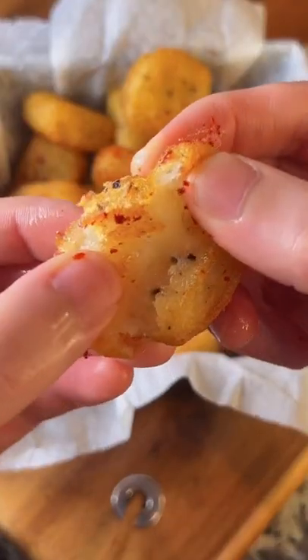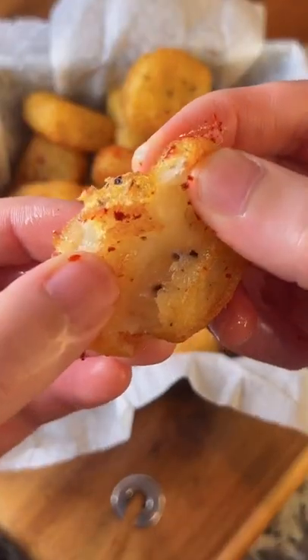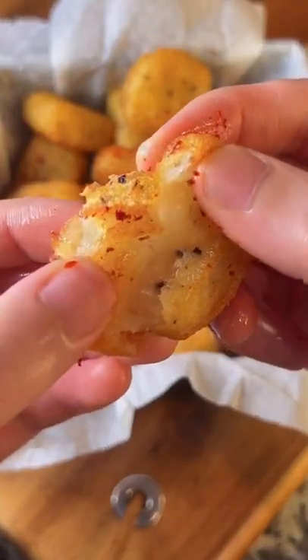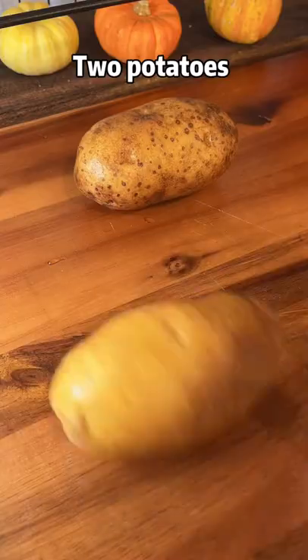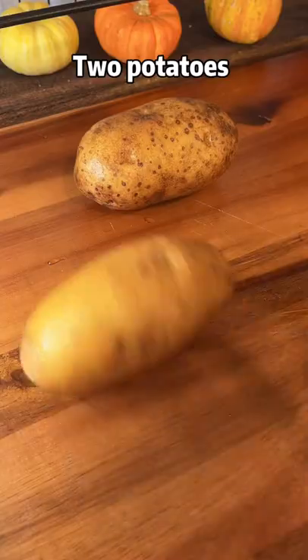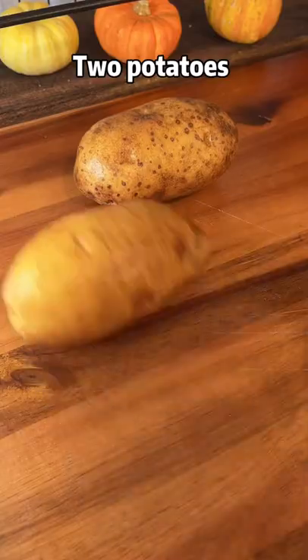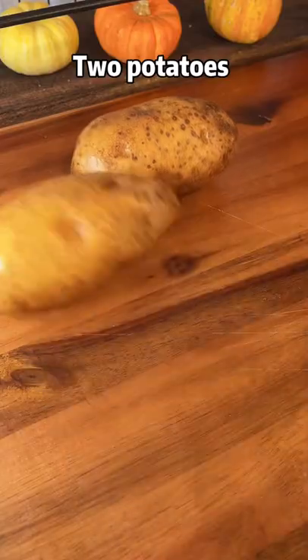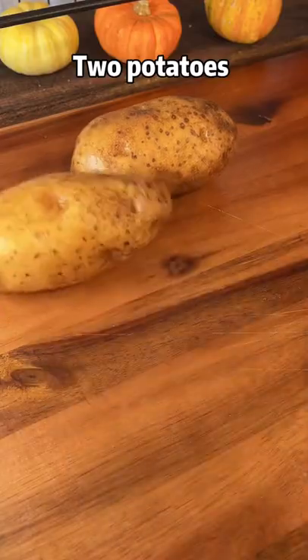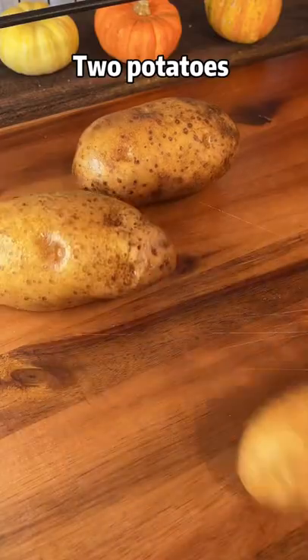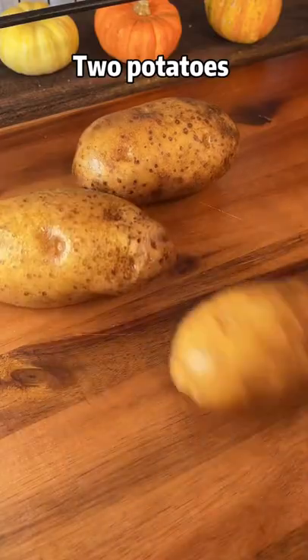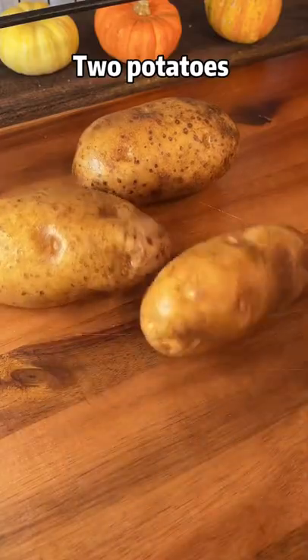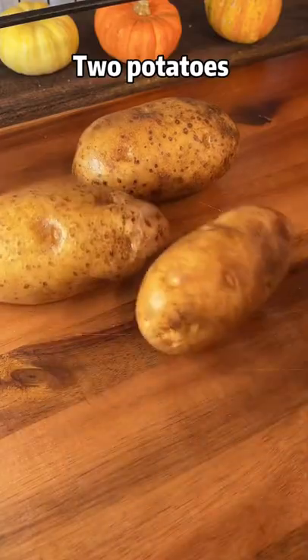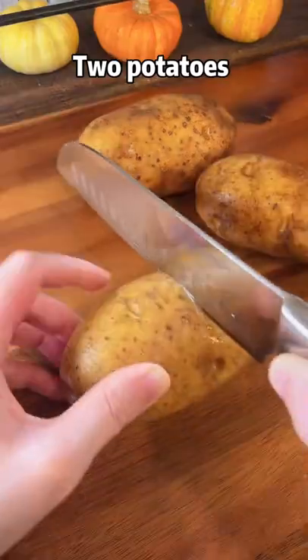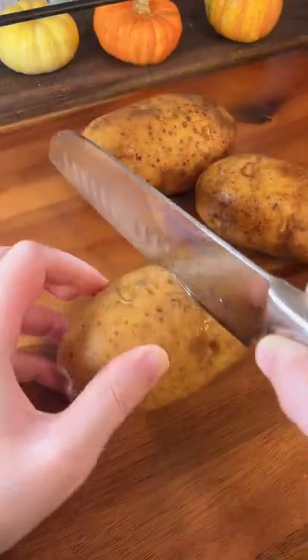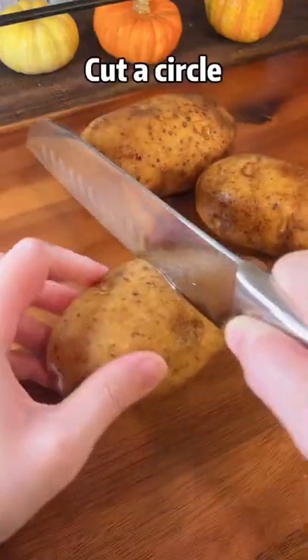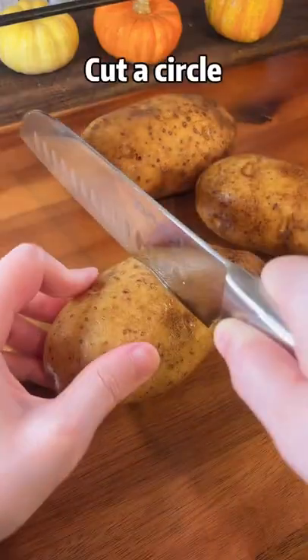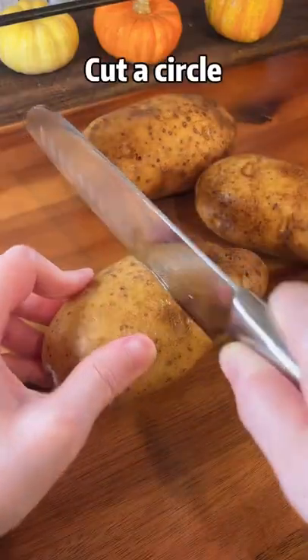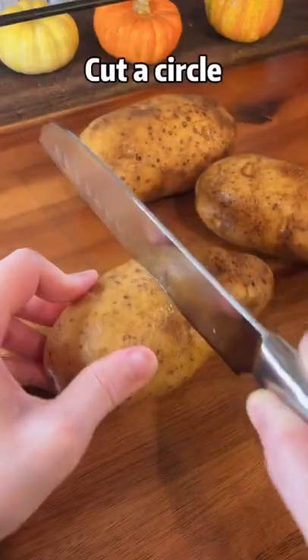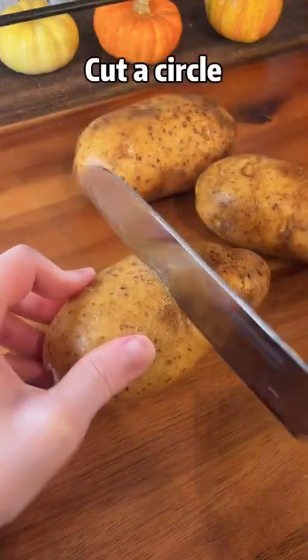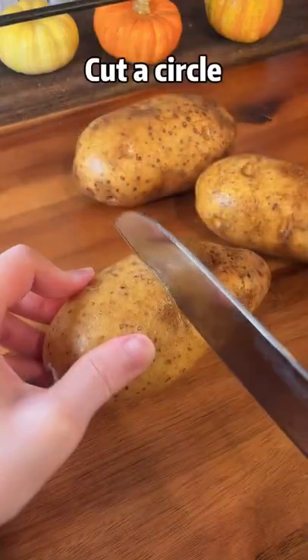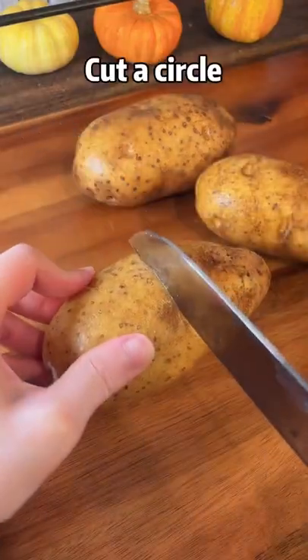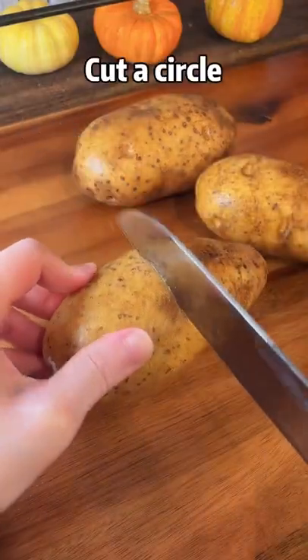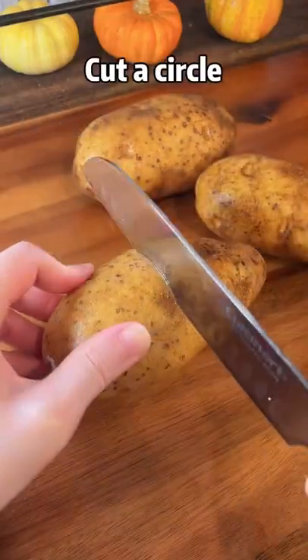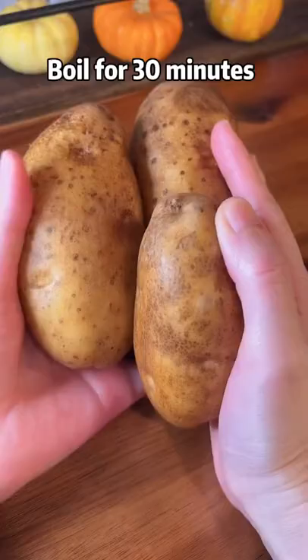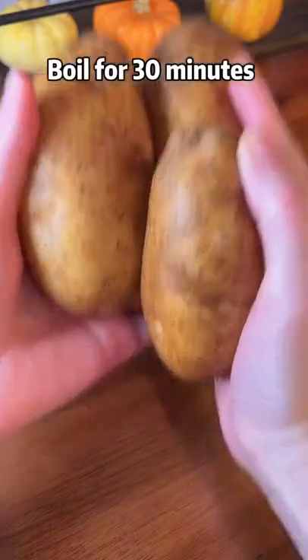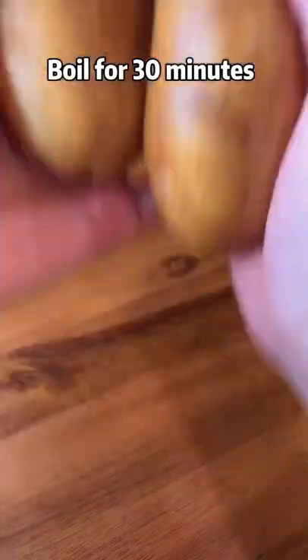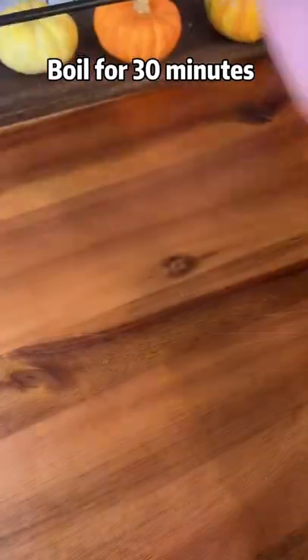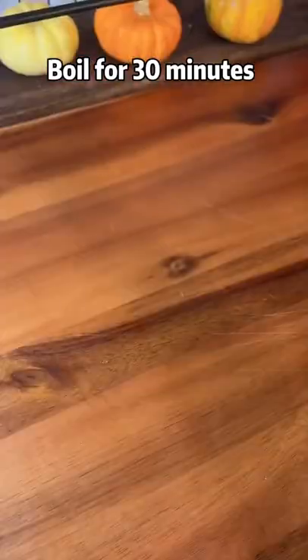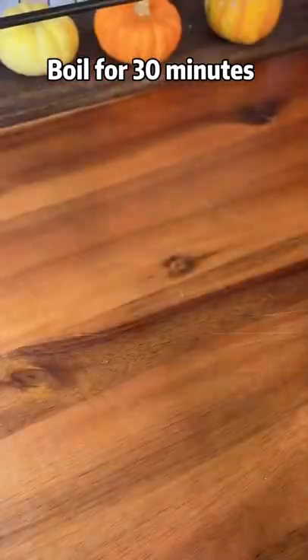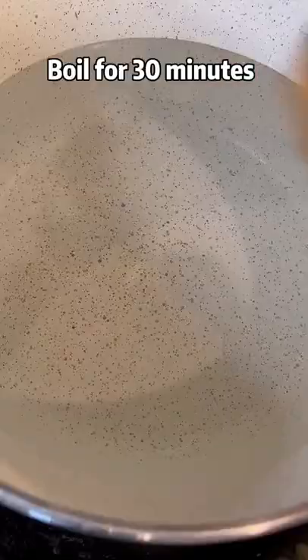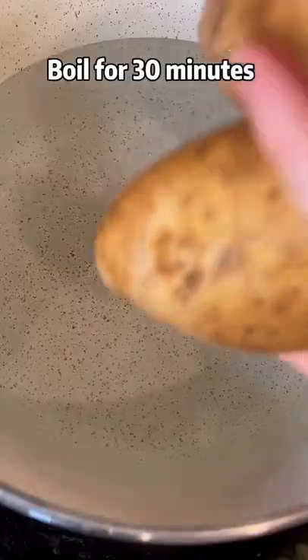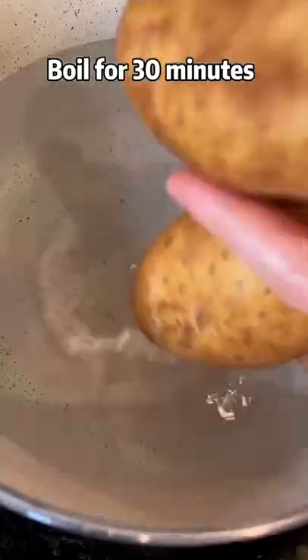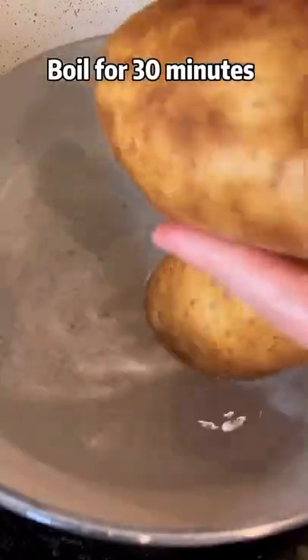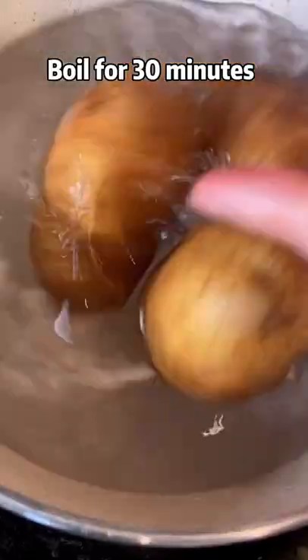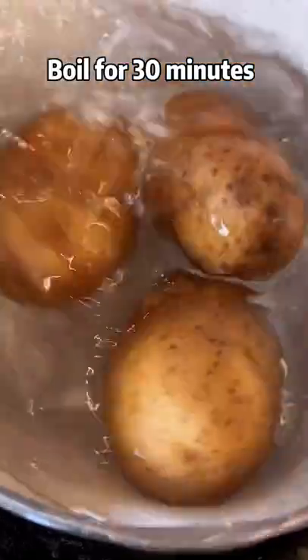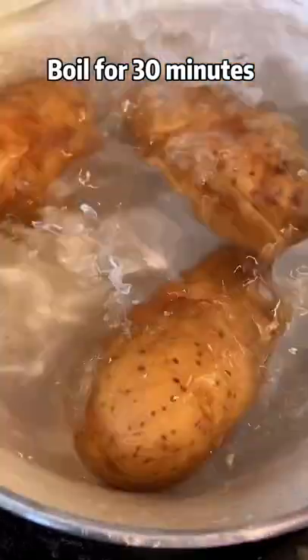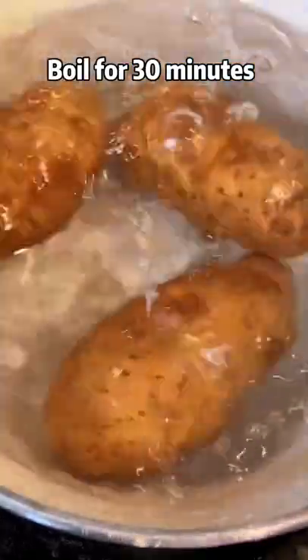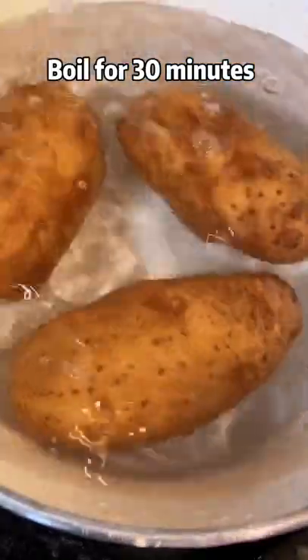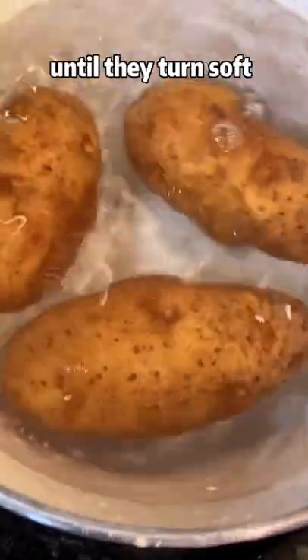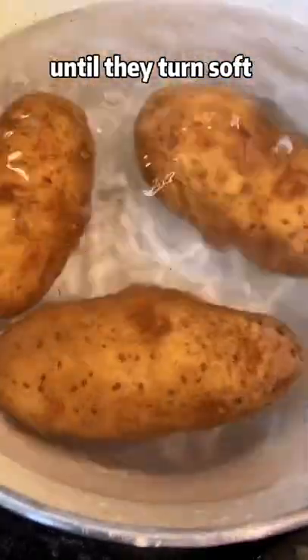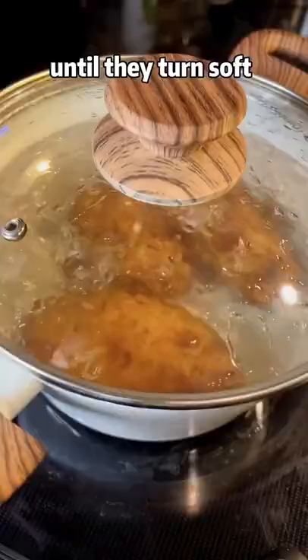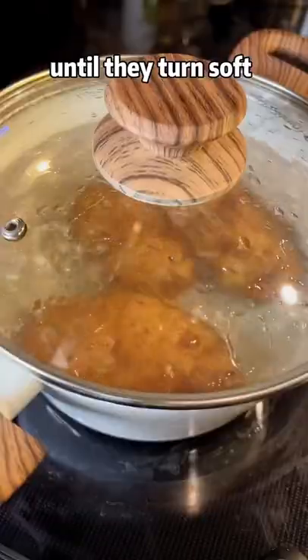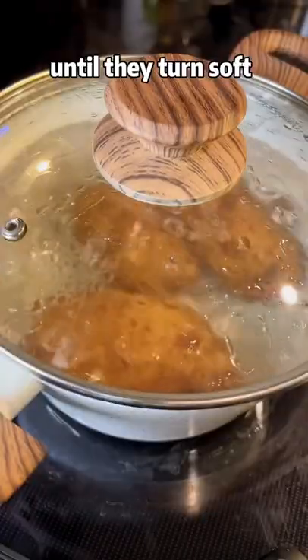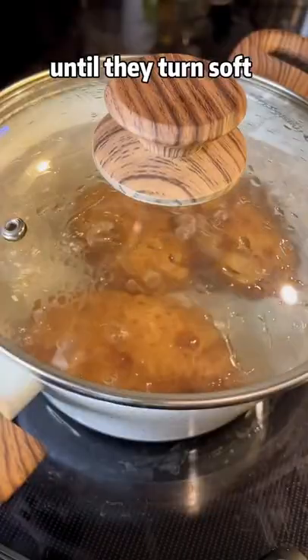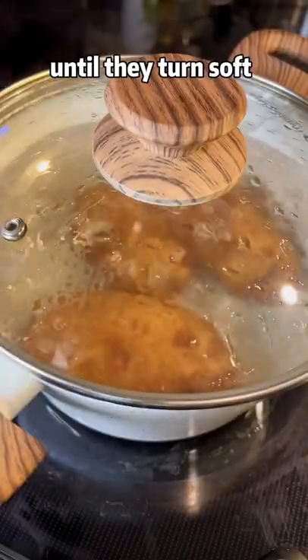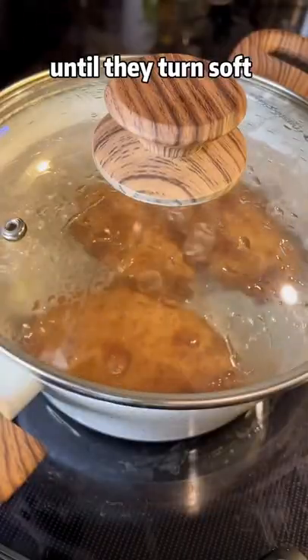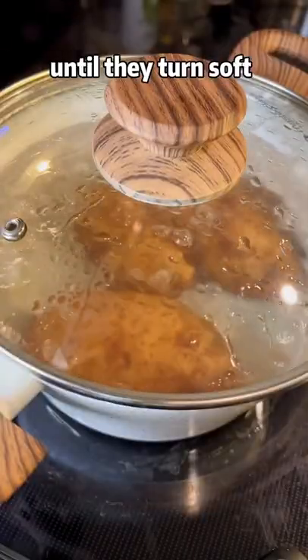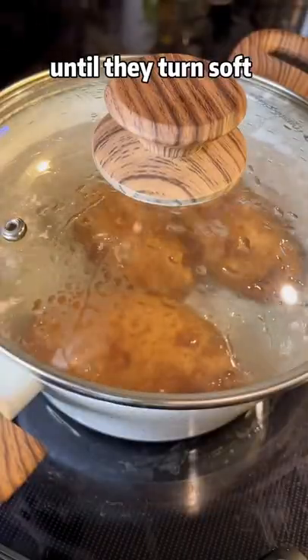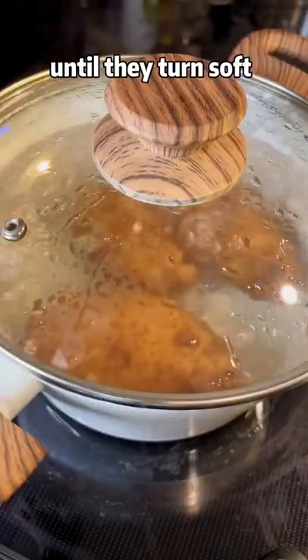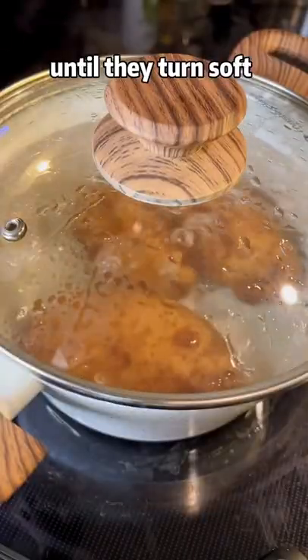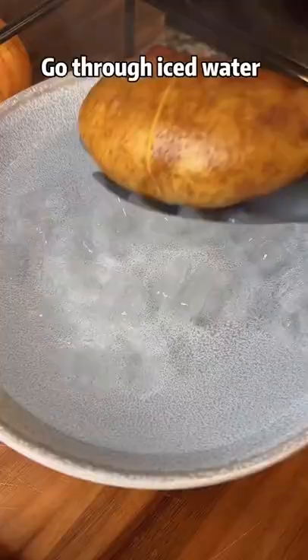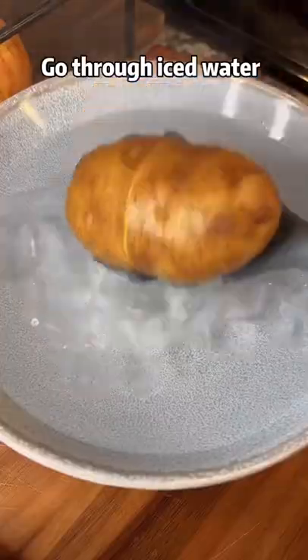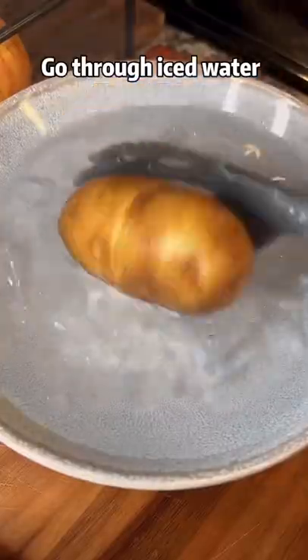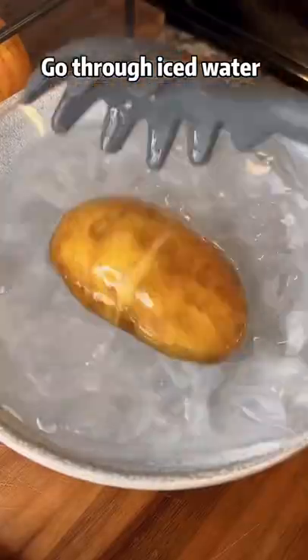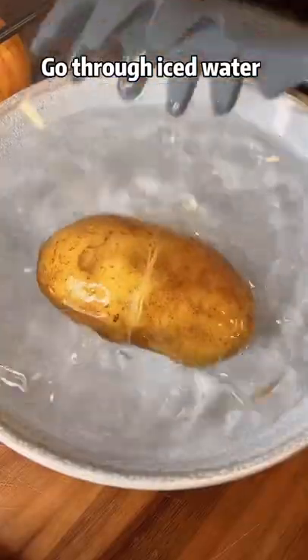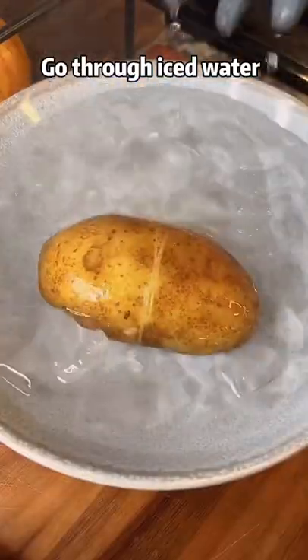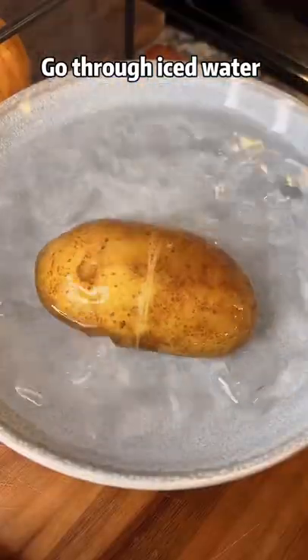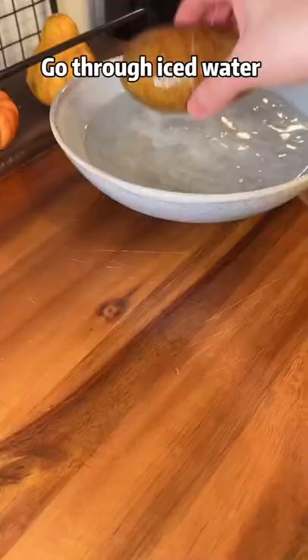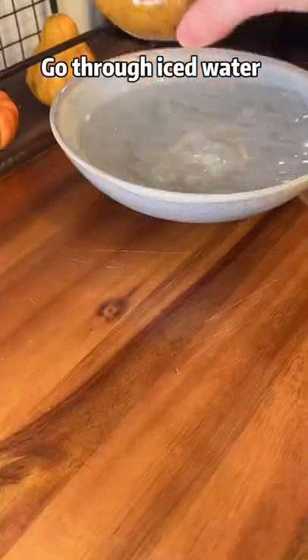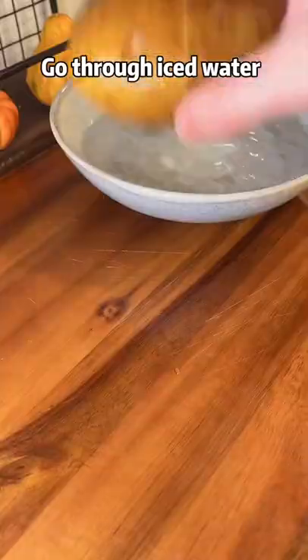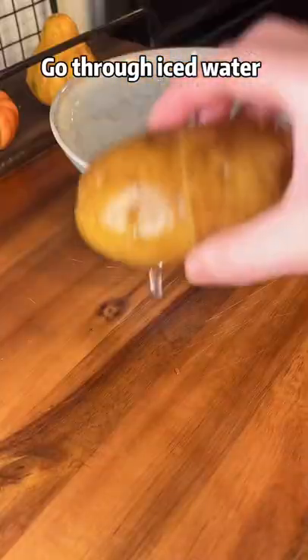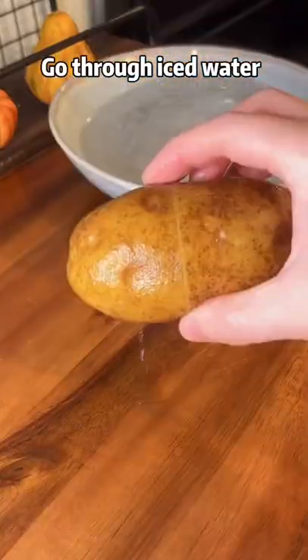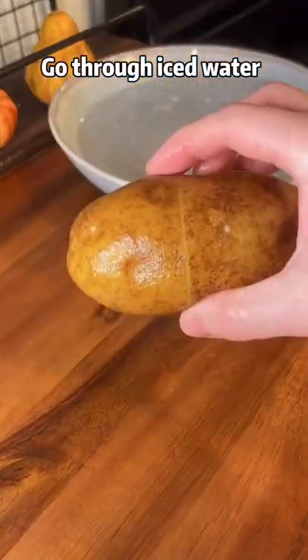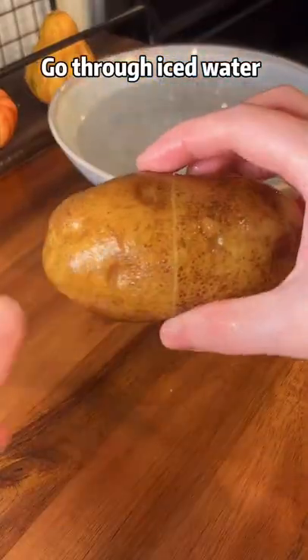Two potatoes, cut into circles, boil for 30 minutes until soft. Then go through iced water.